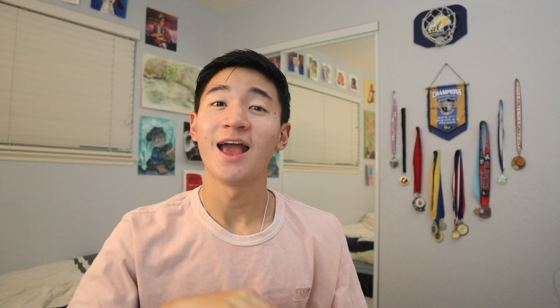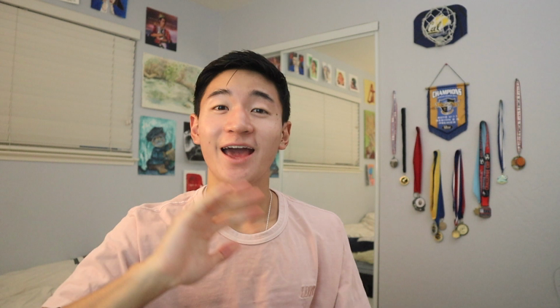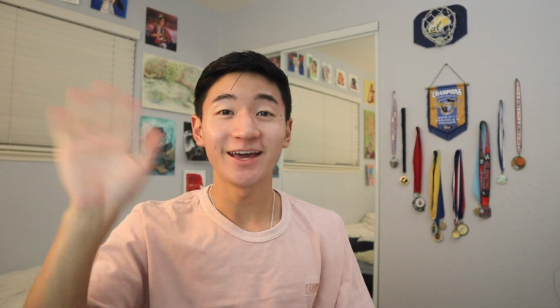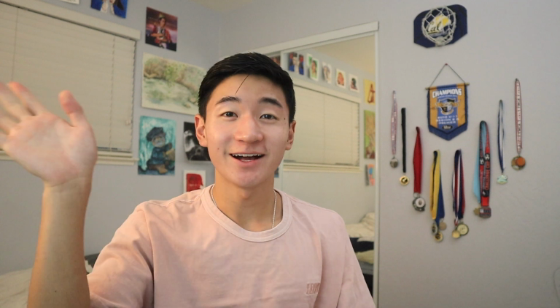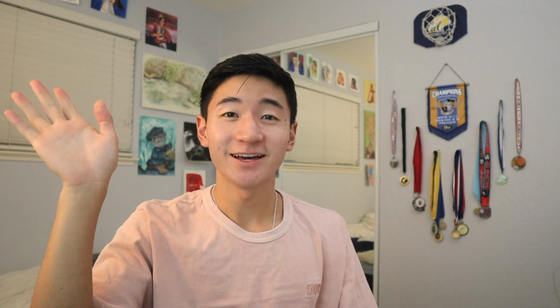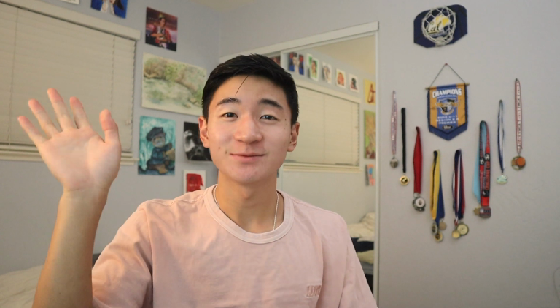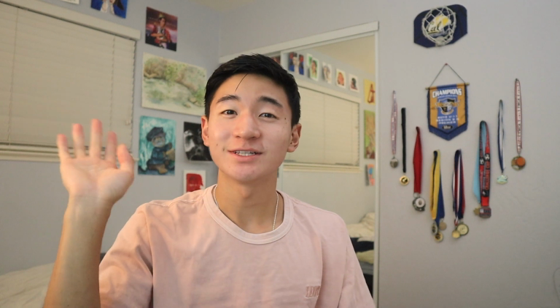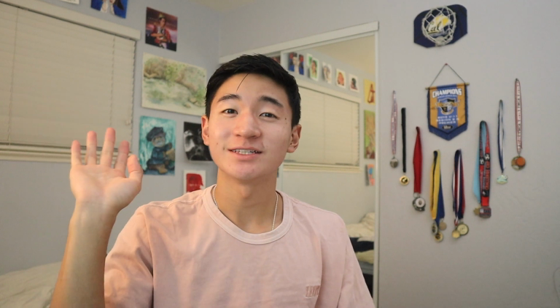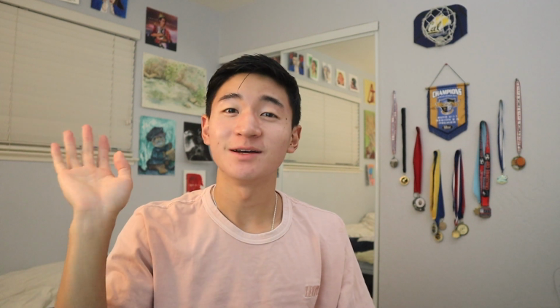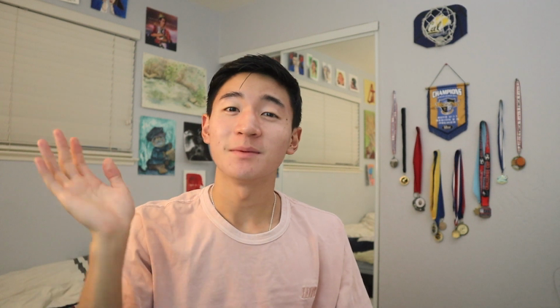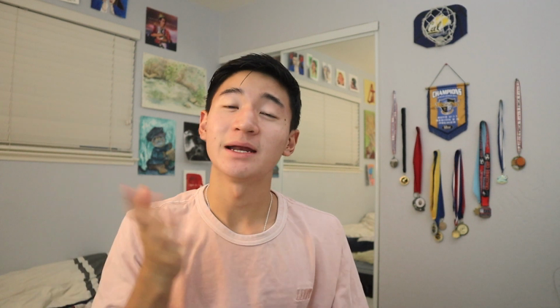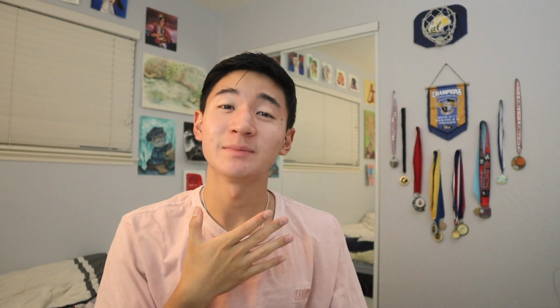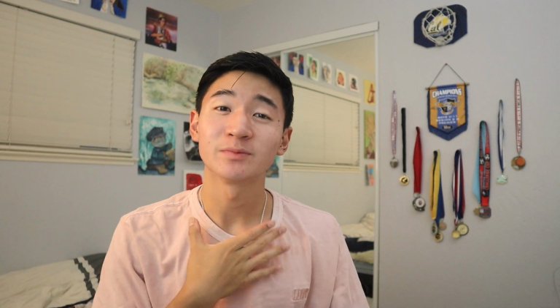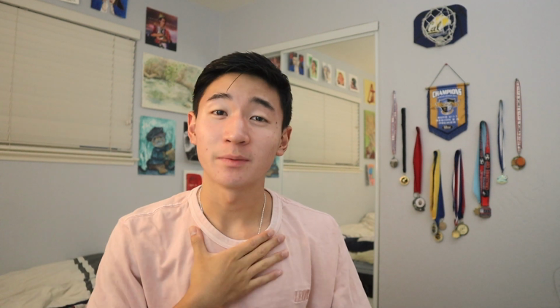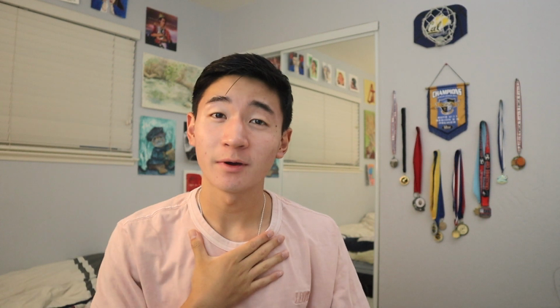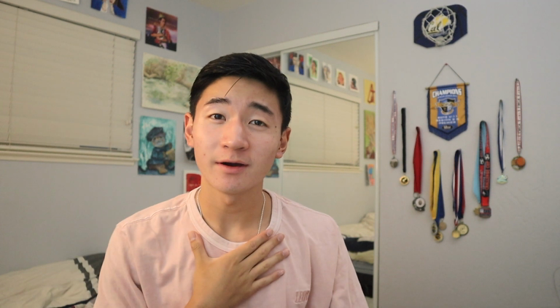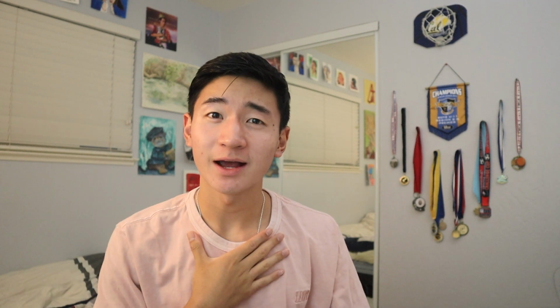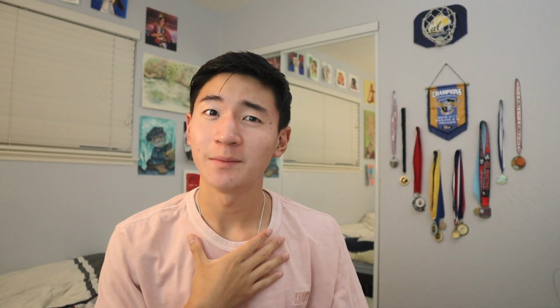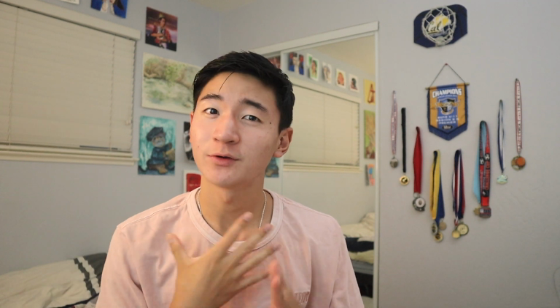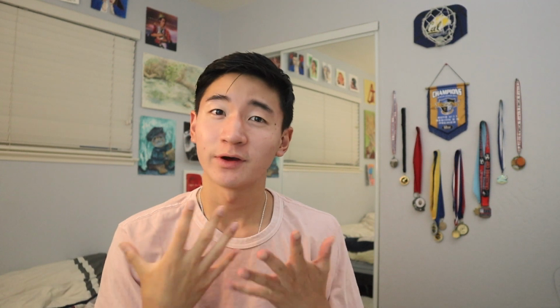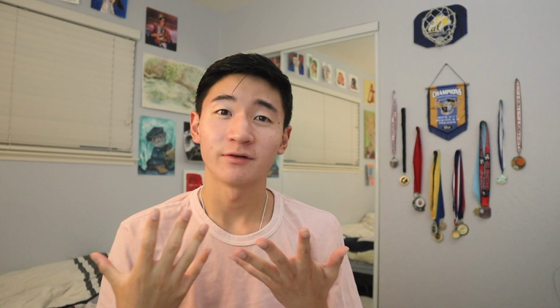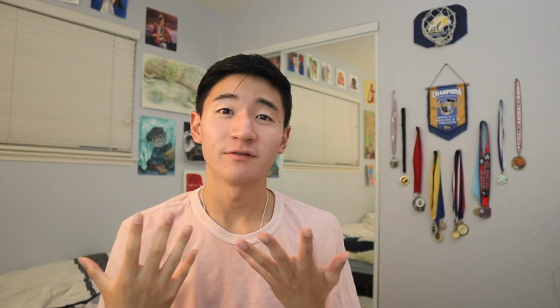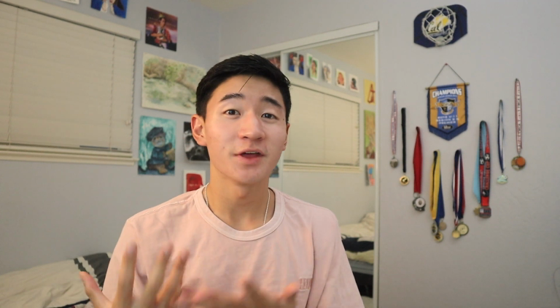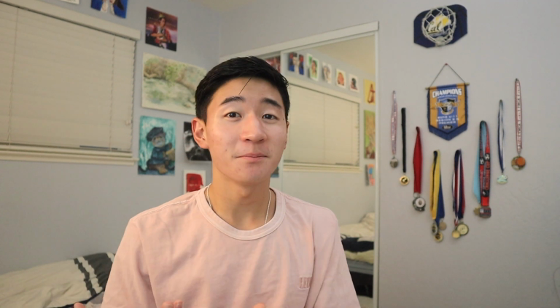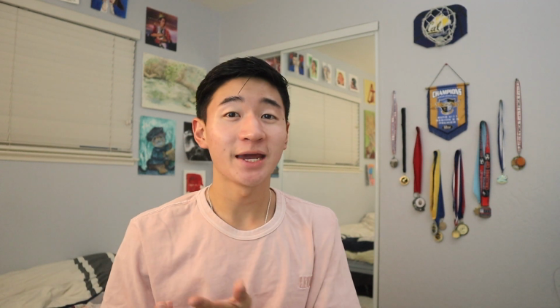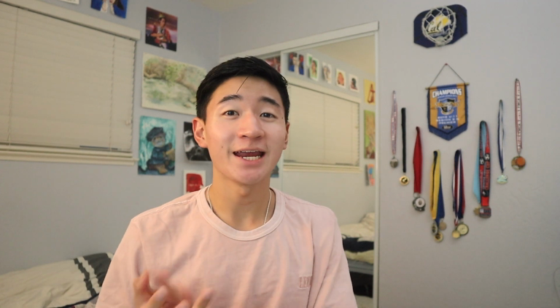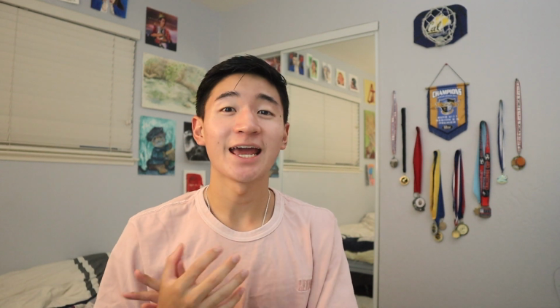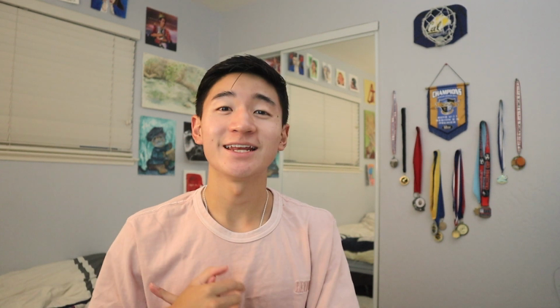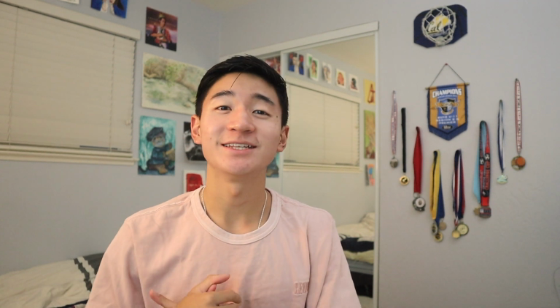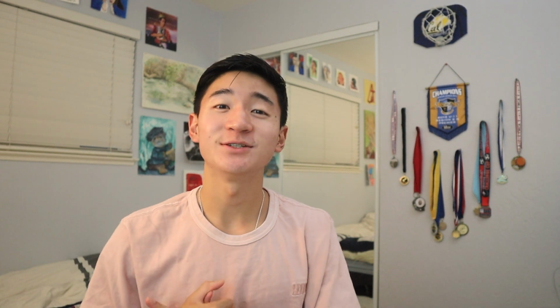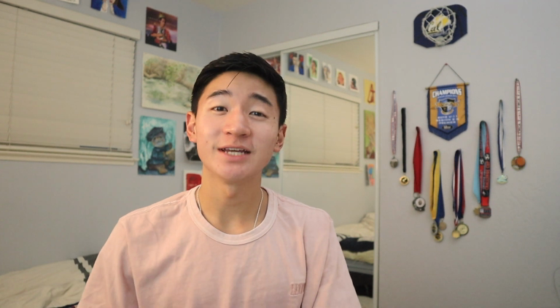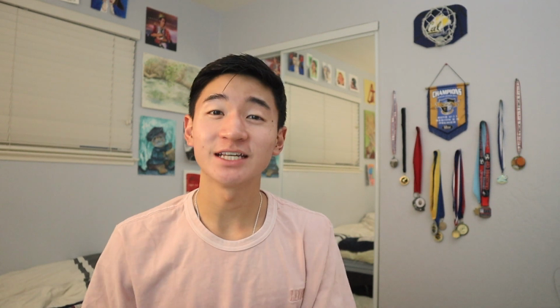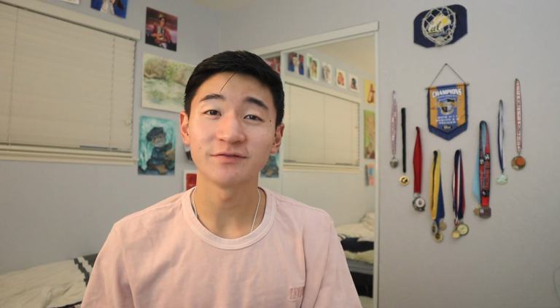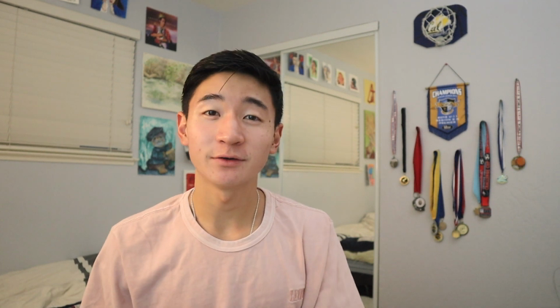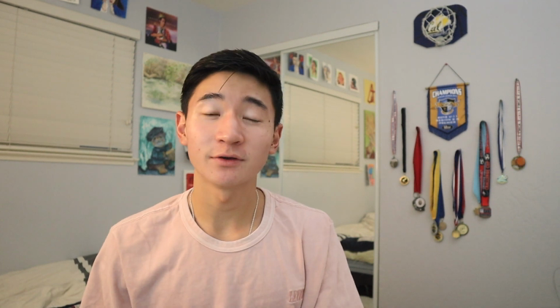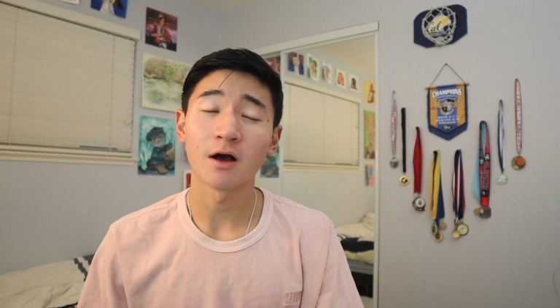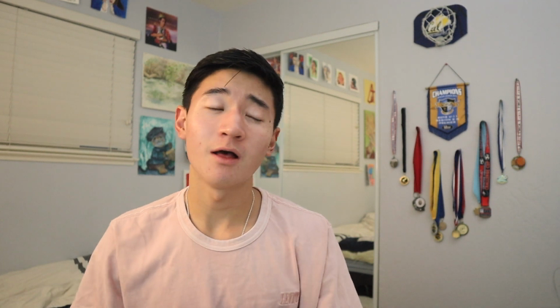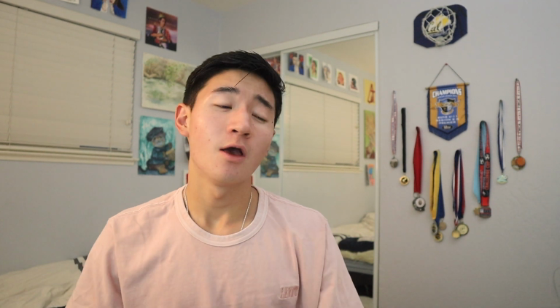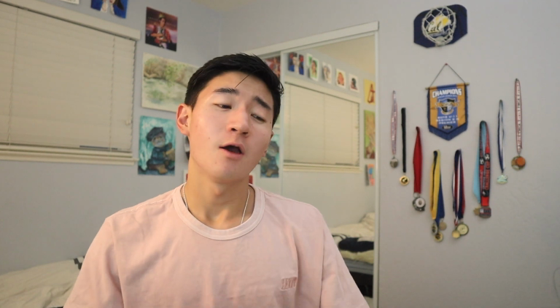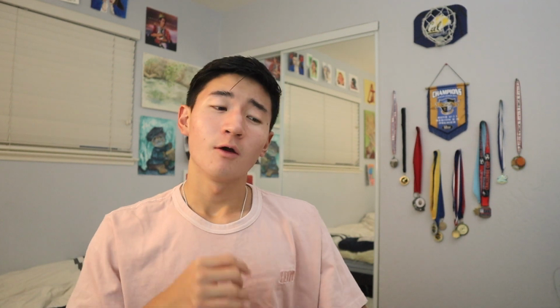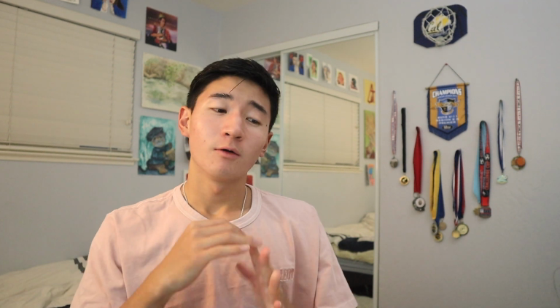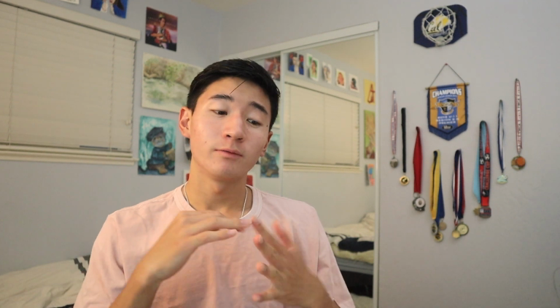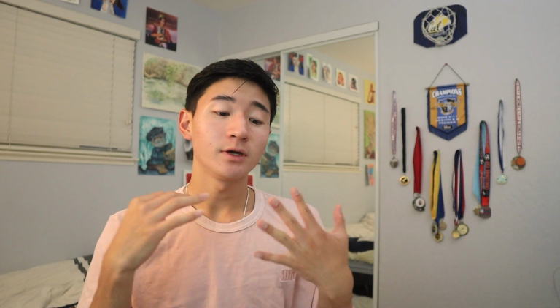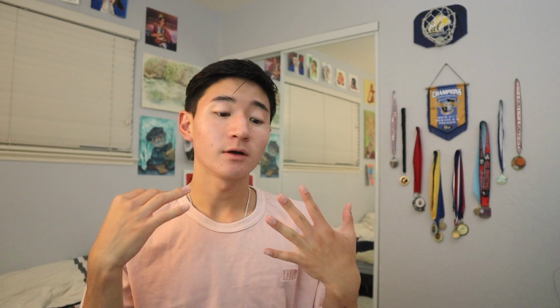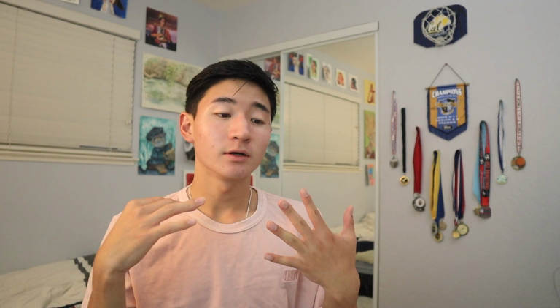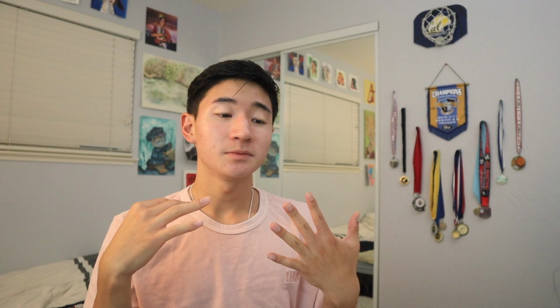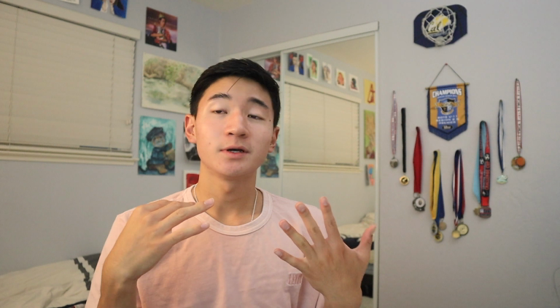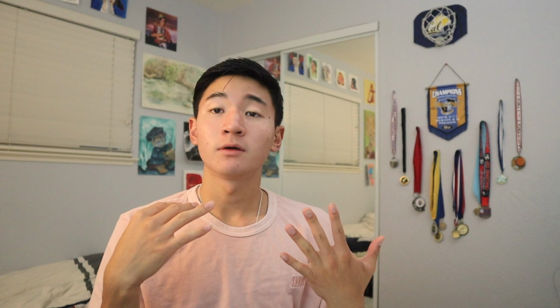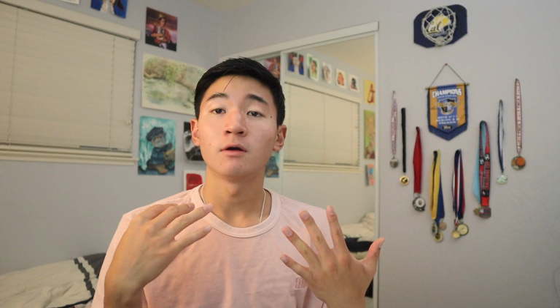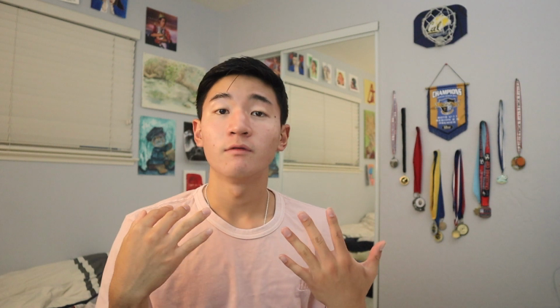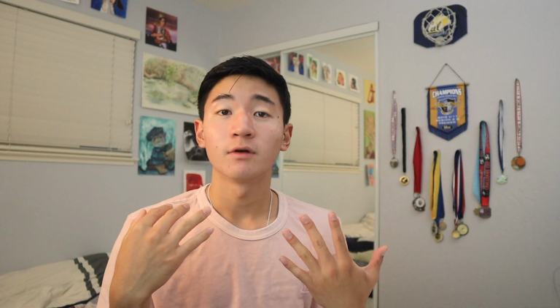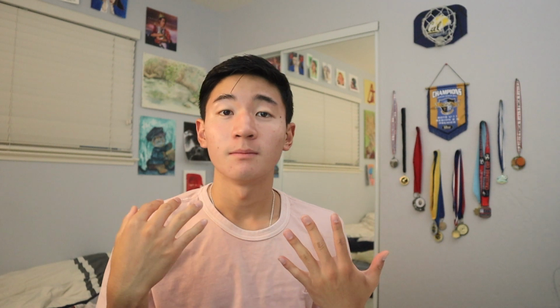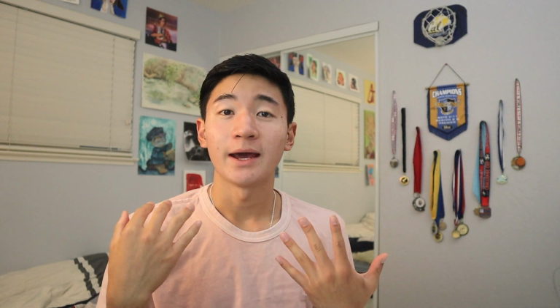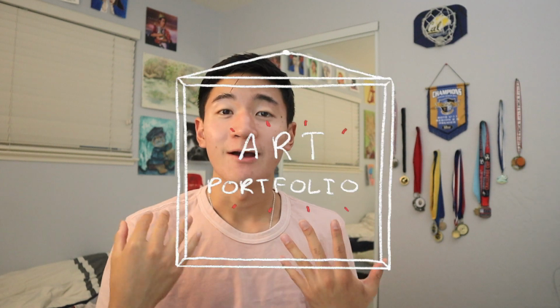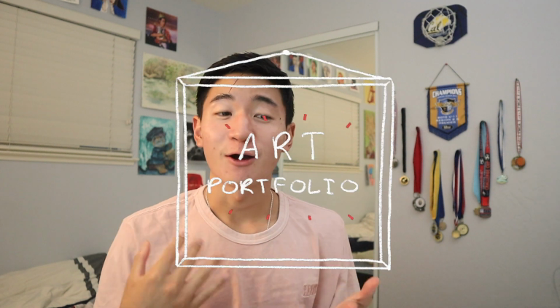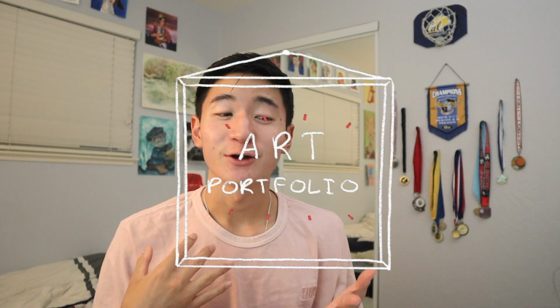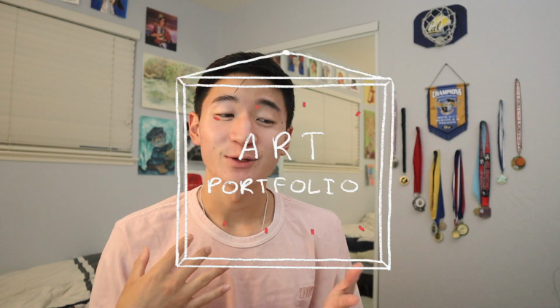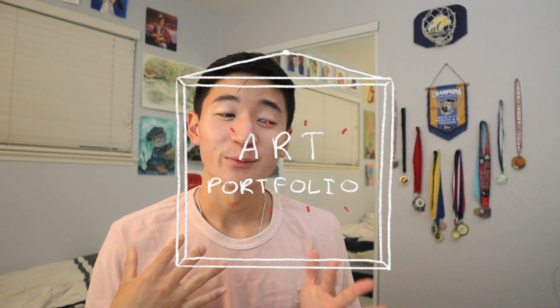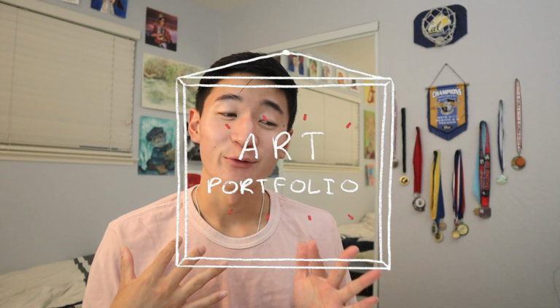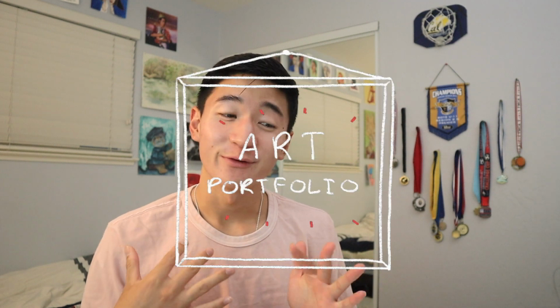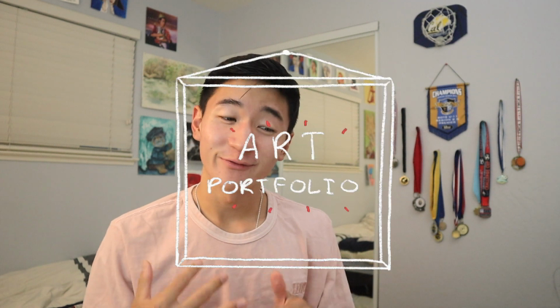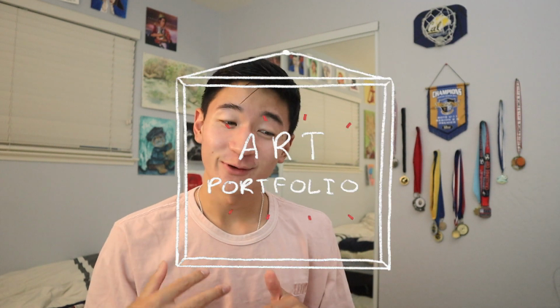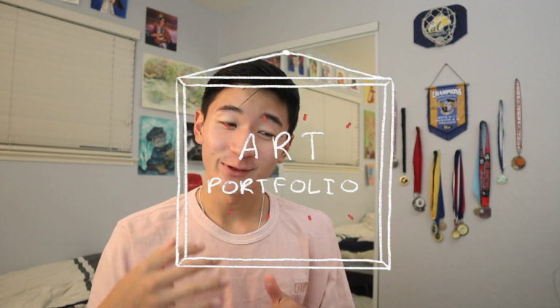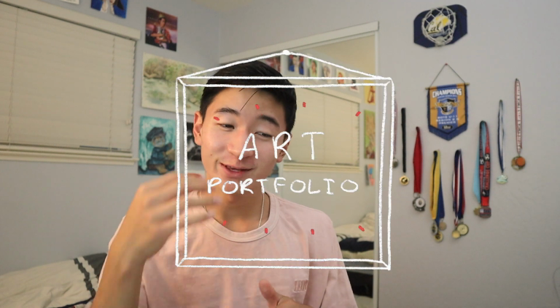Hey guys, what's up? My name is Brett Park. I'm the creator of Thumbpaint, and in today's video, we are going to be going over my art portfolio.